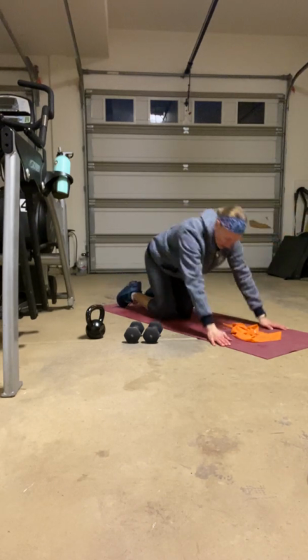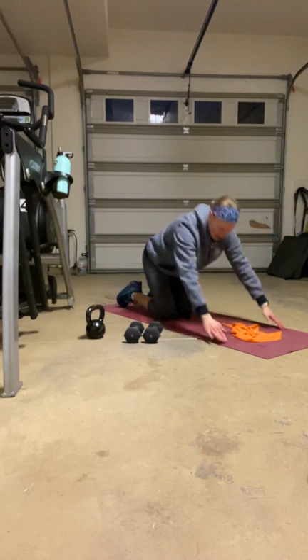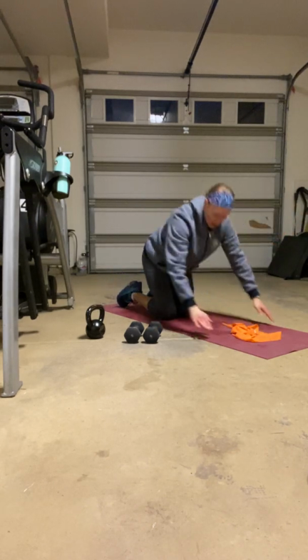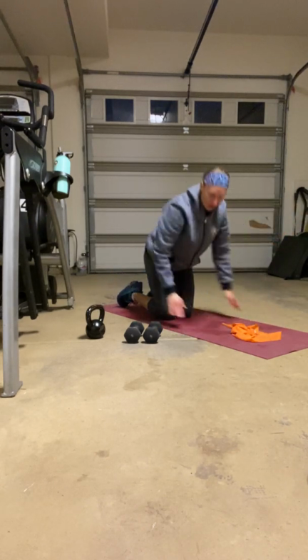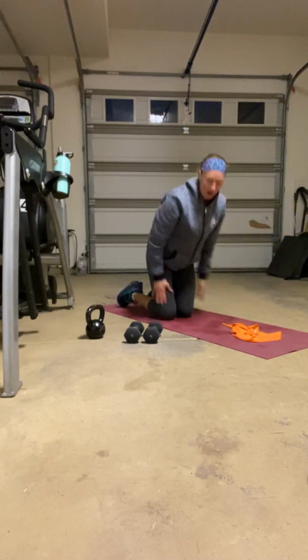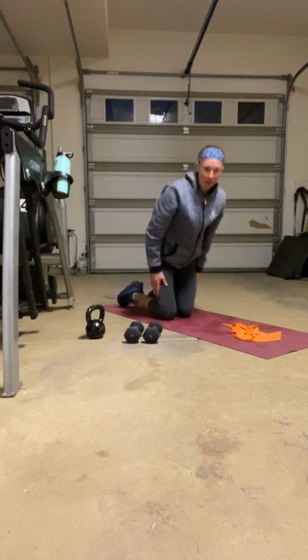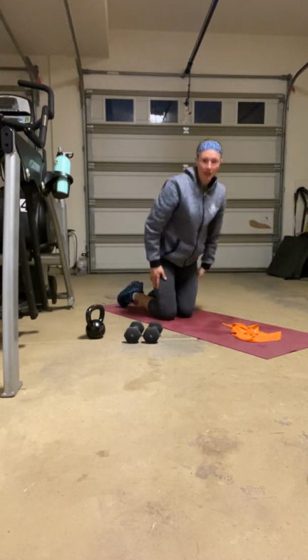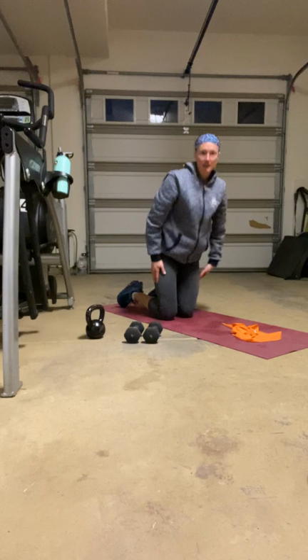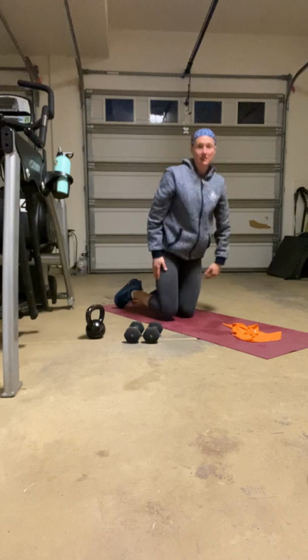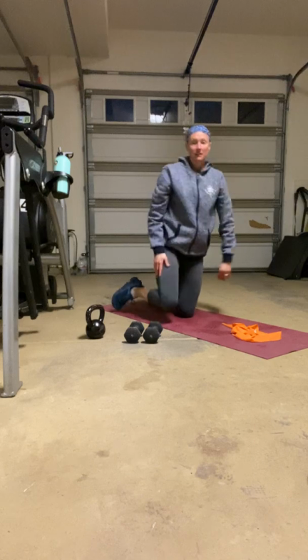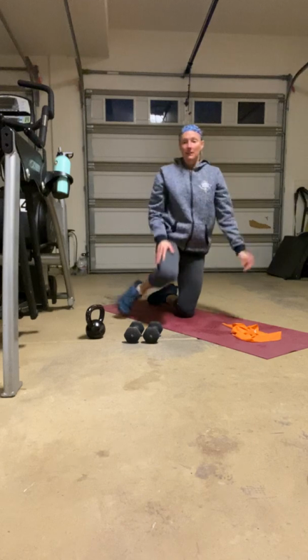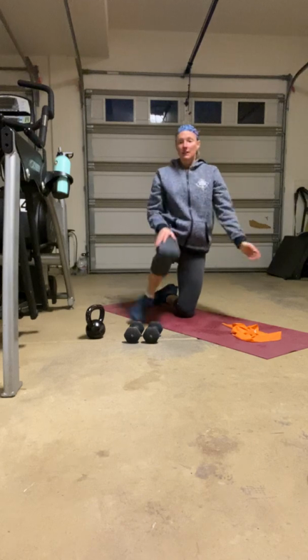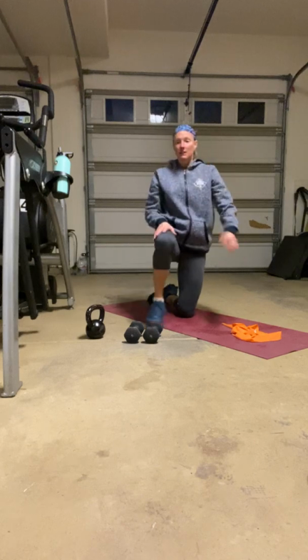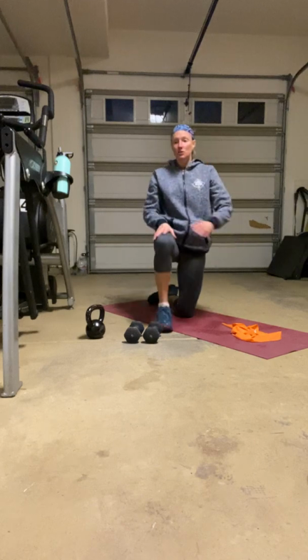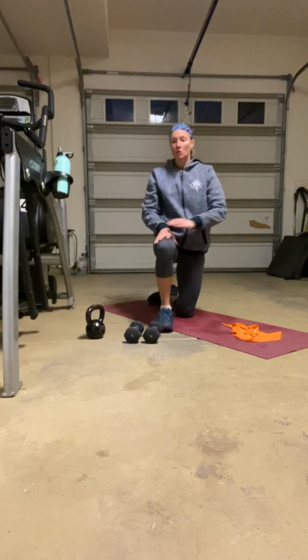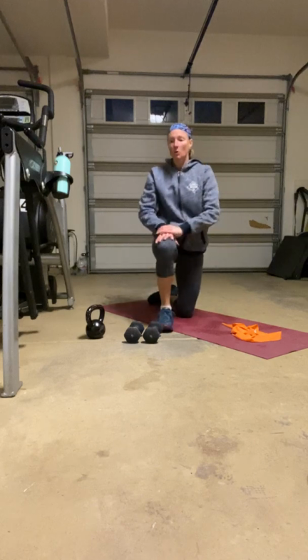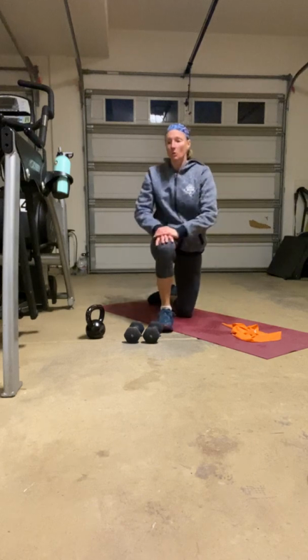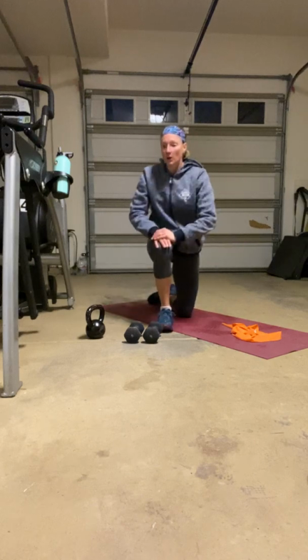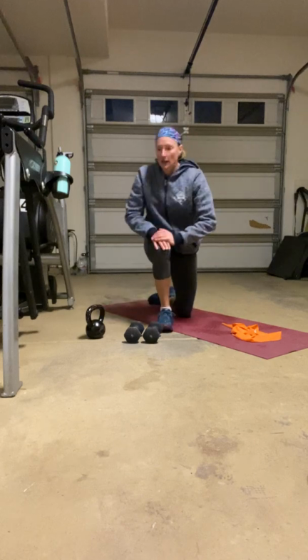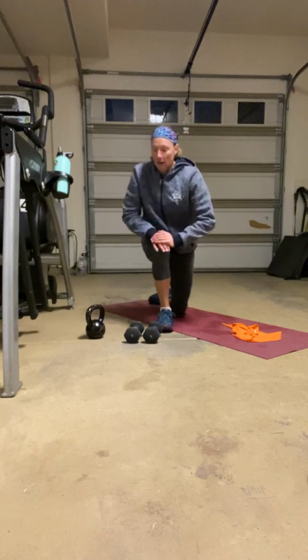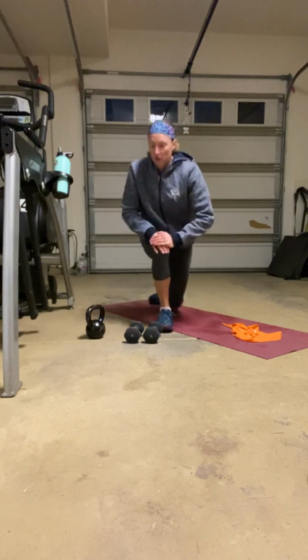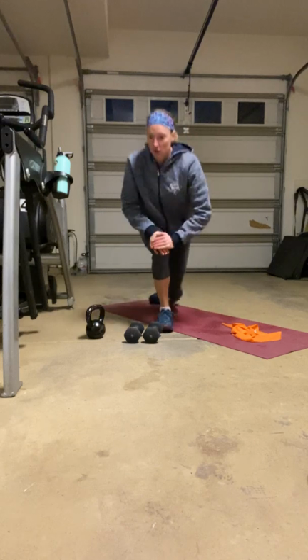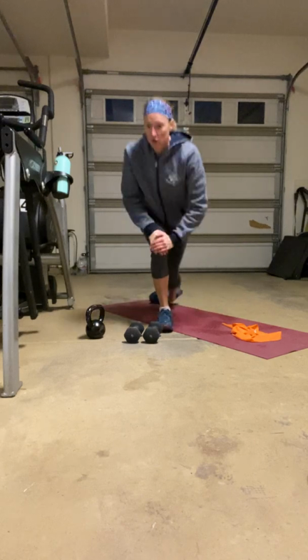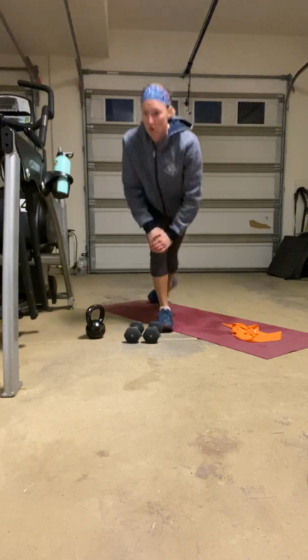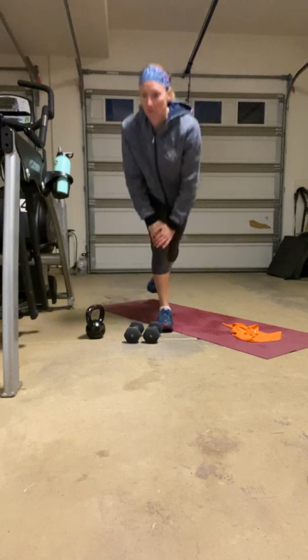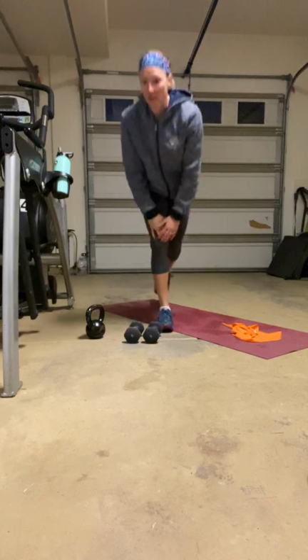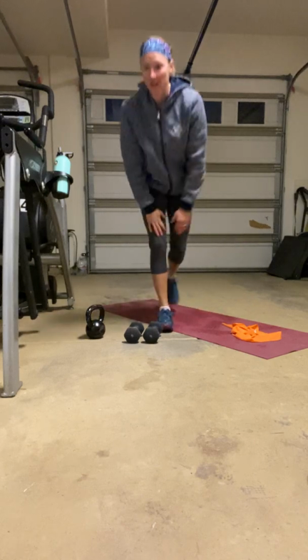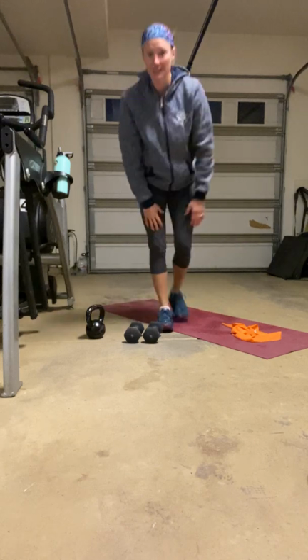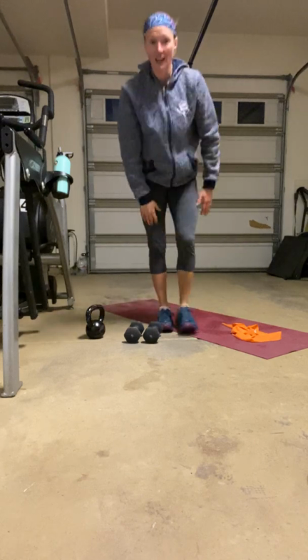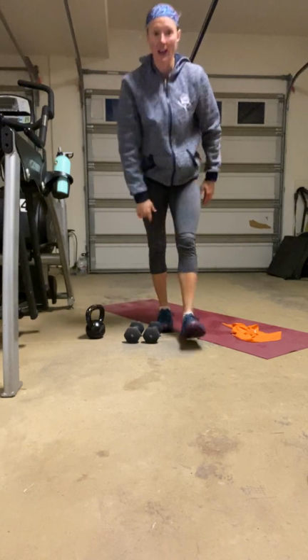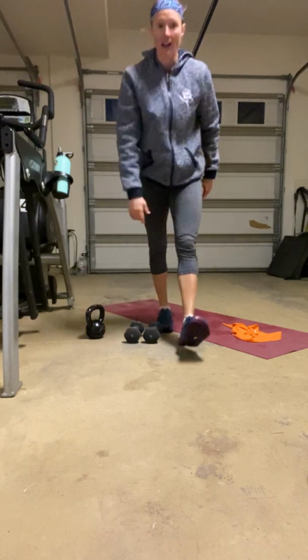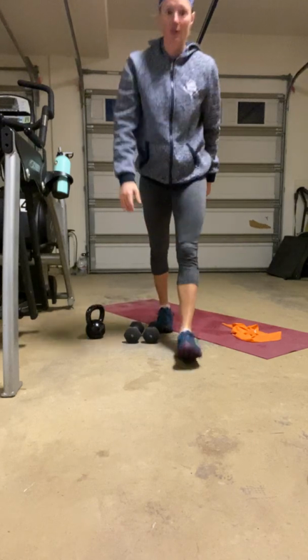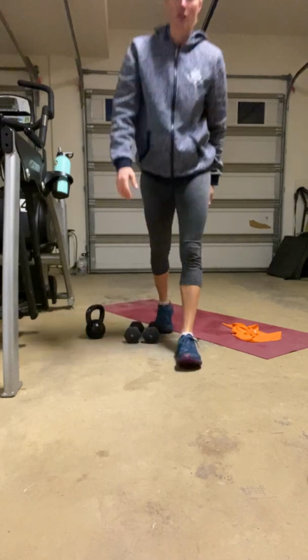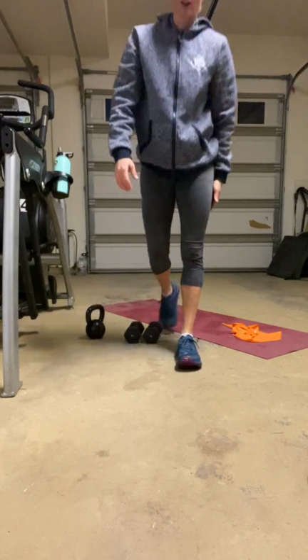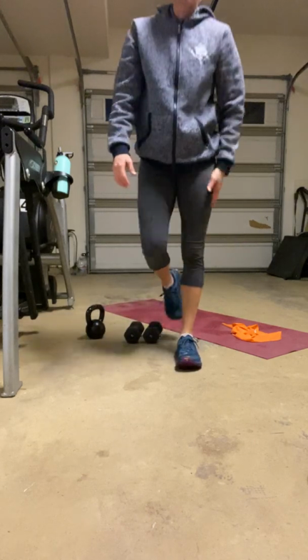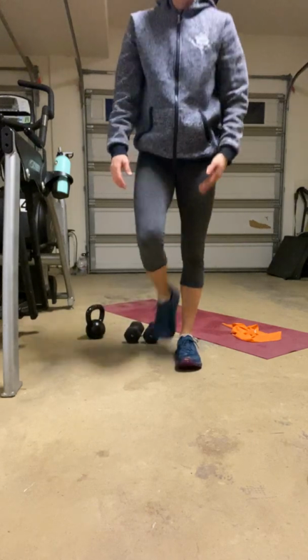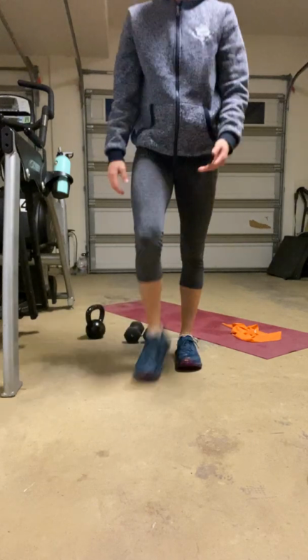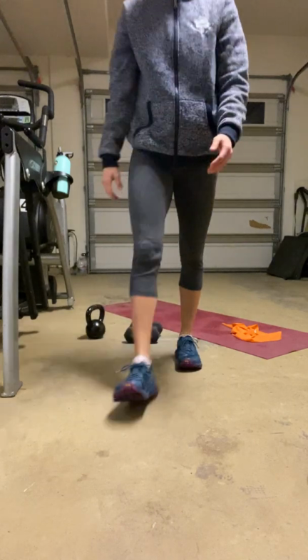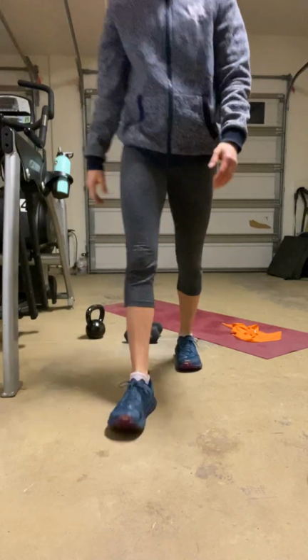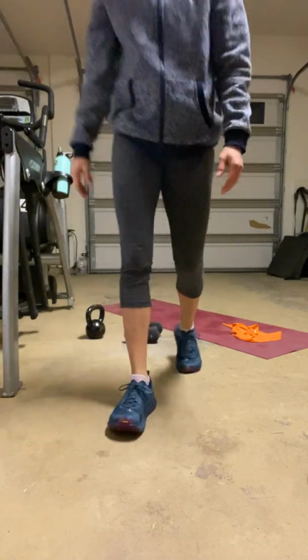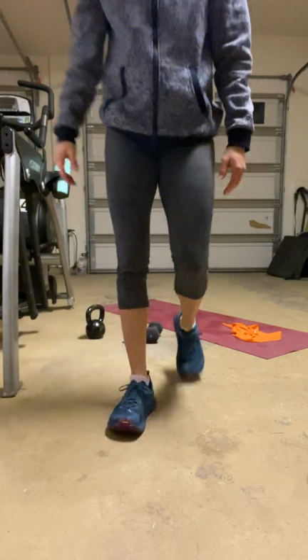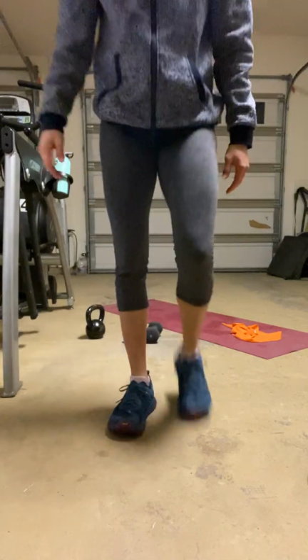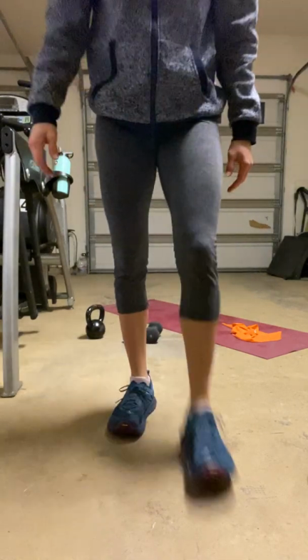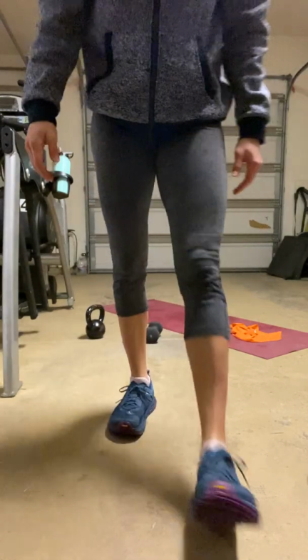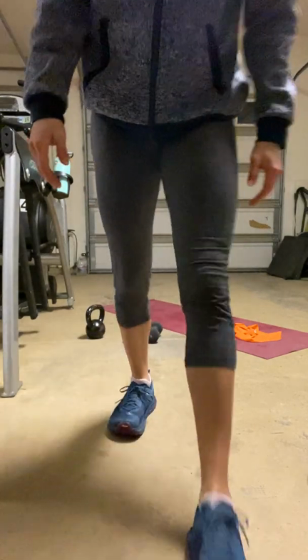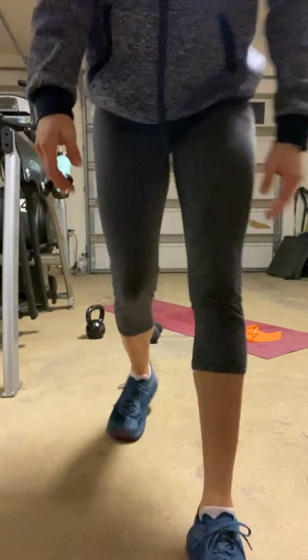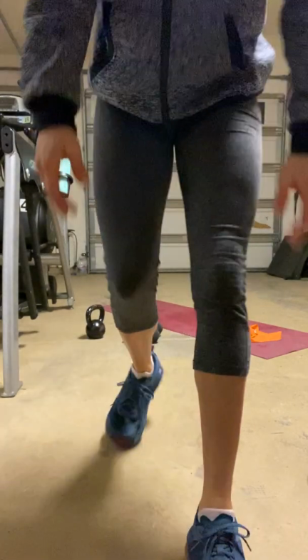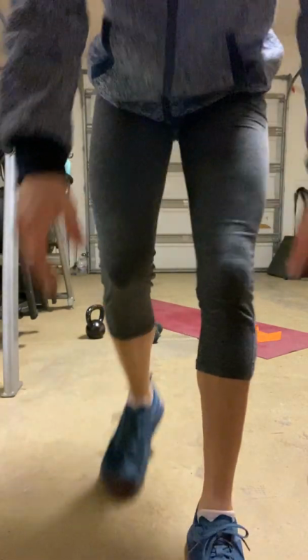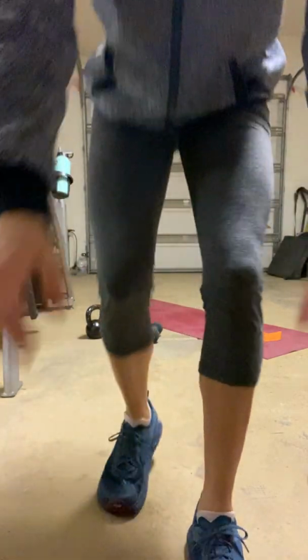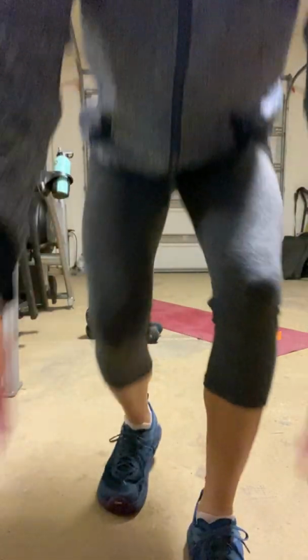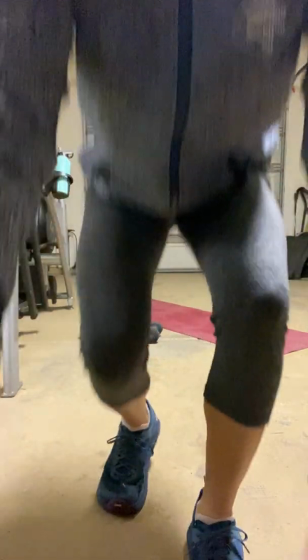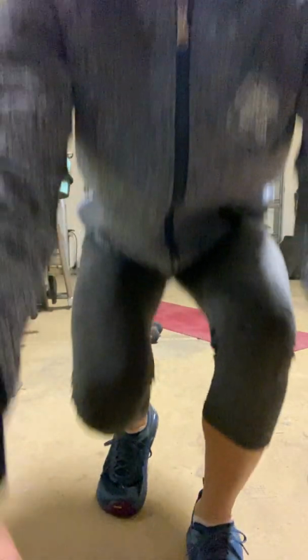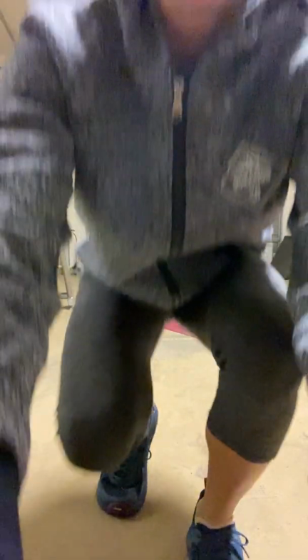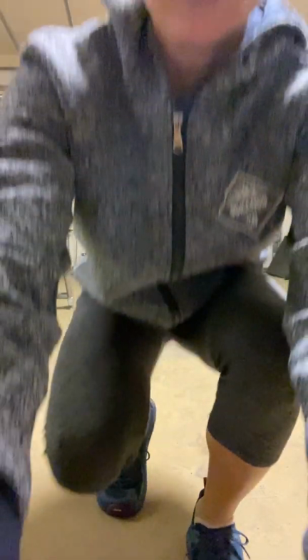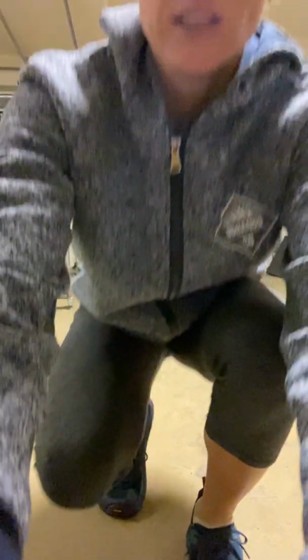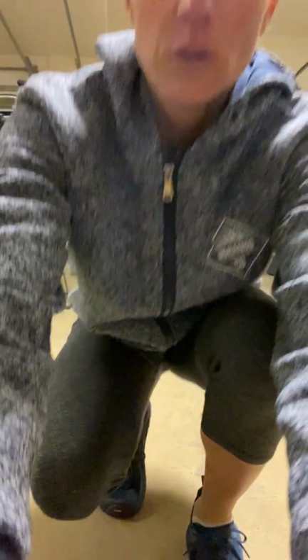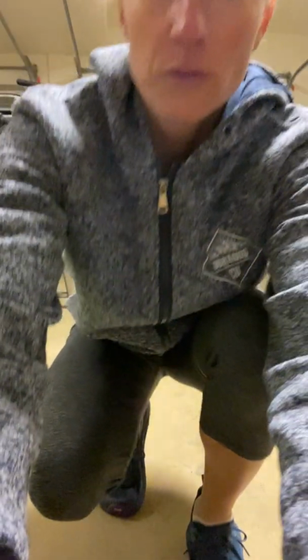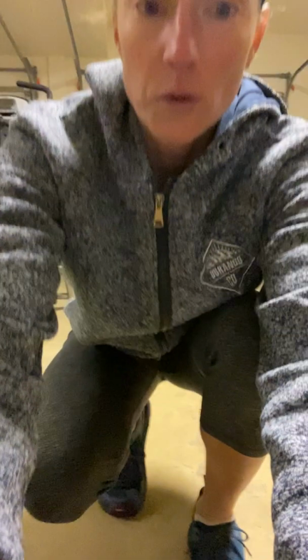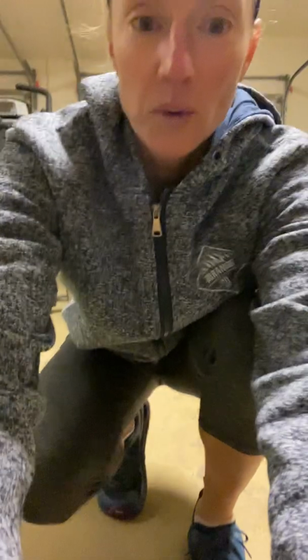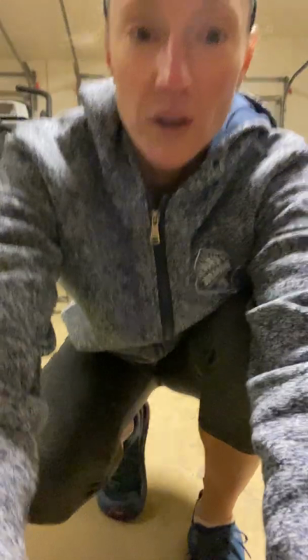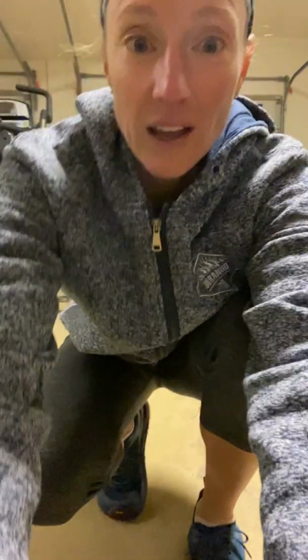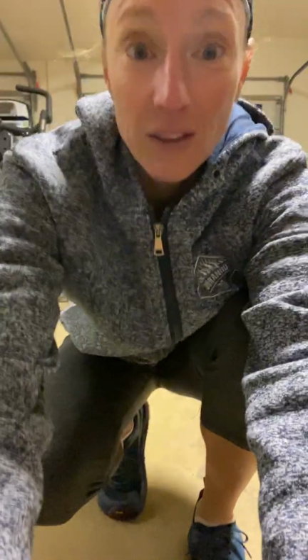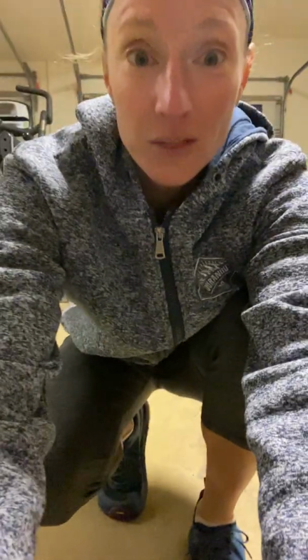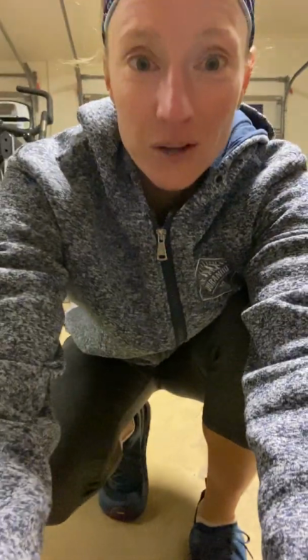All right guys, that is your workout. Do your best, have a great time, and I will see you for workout three.